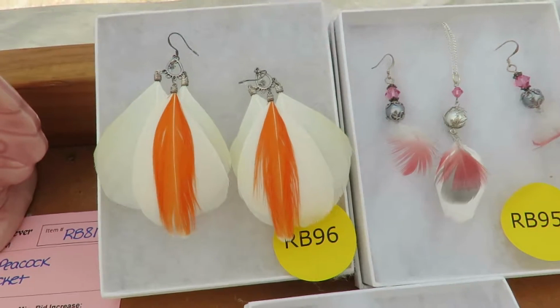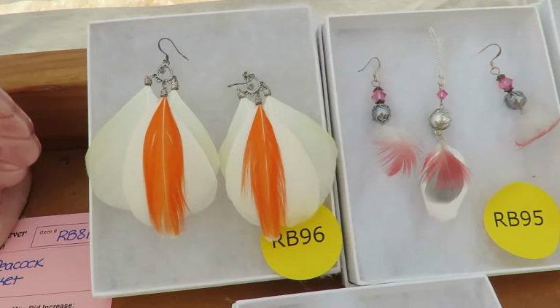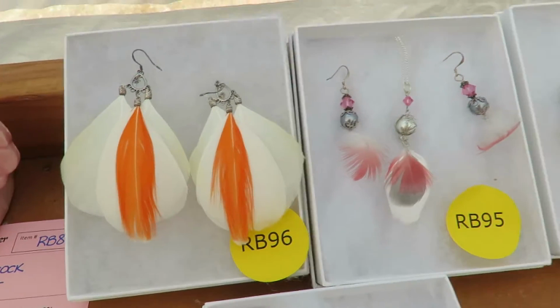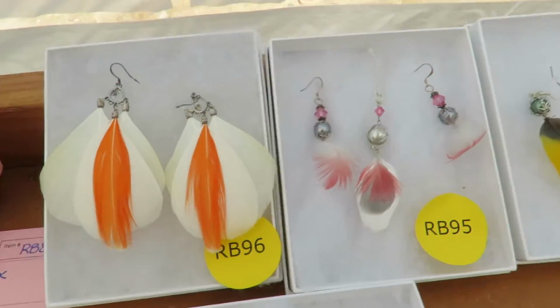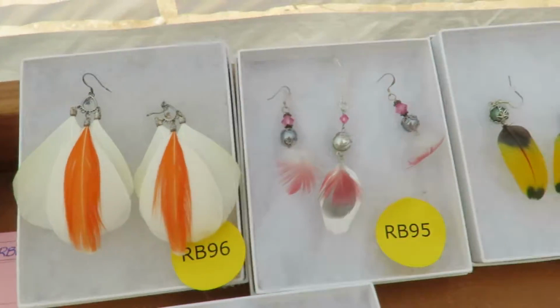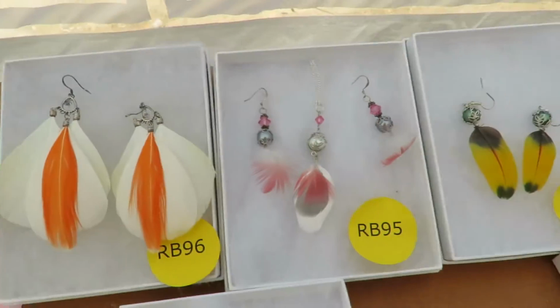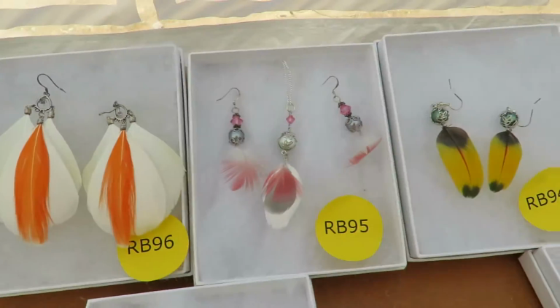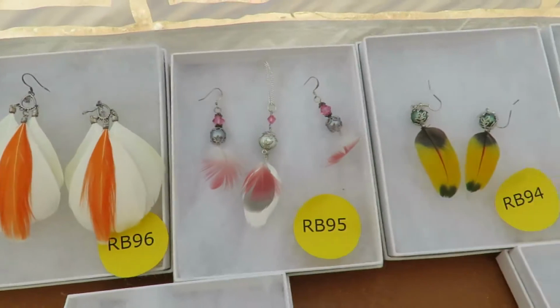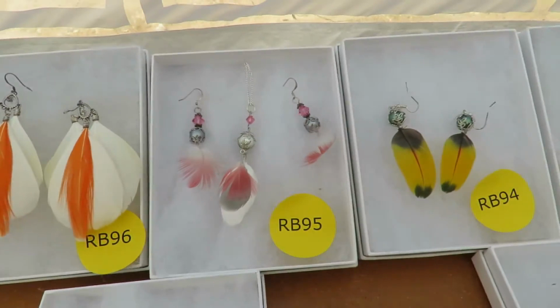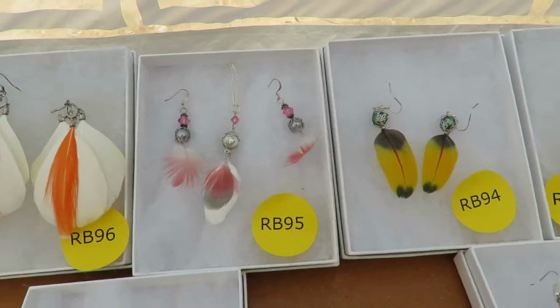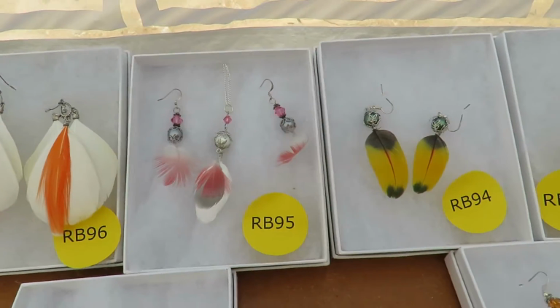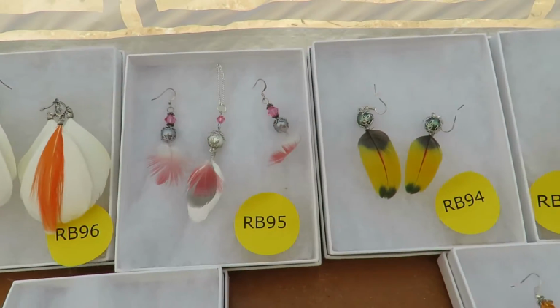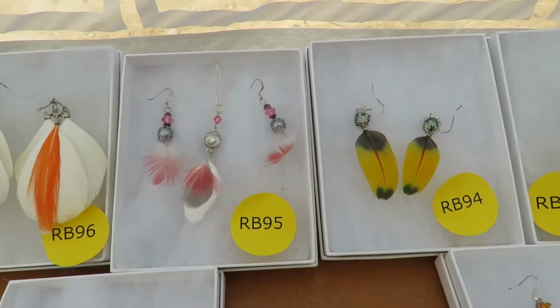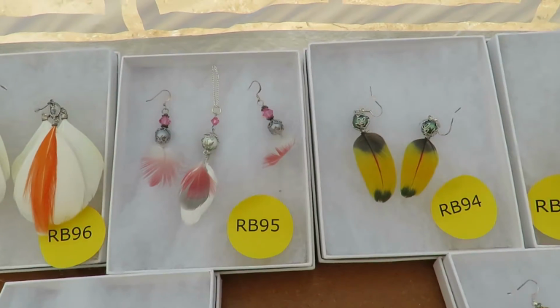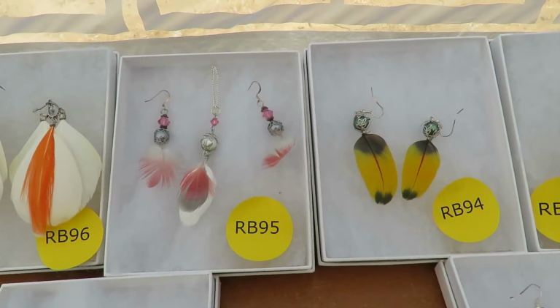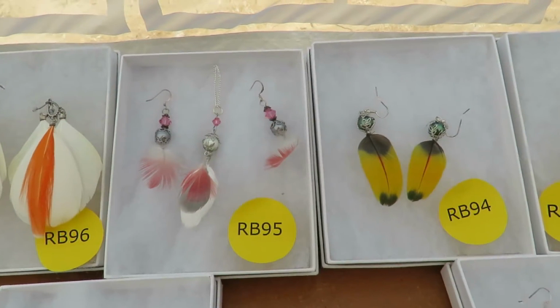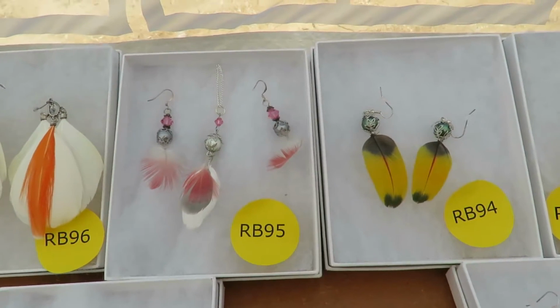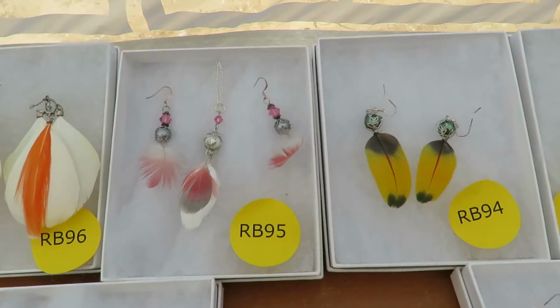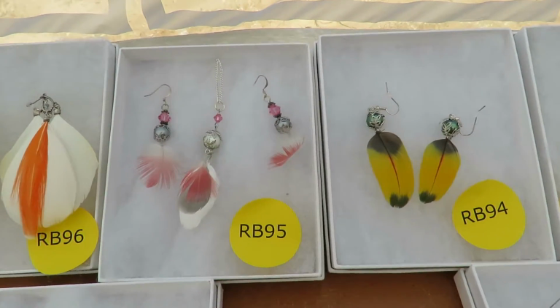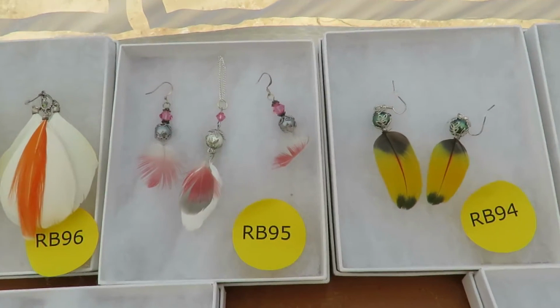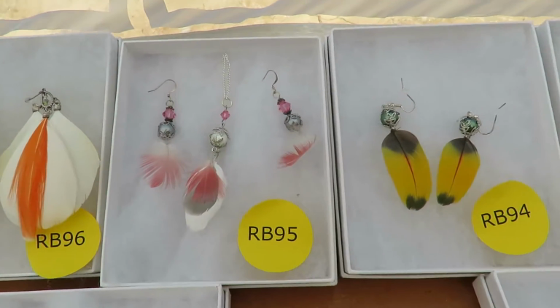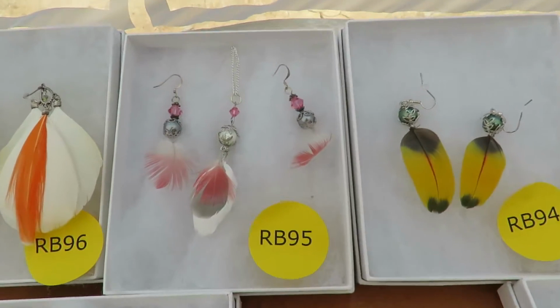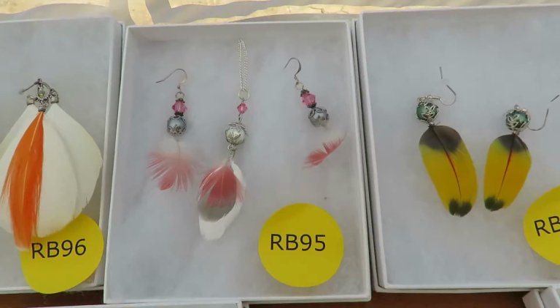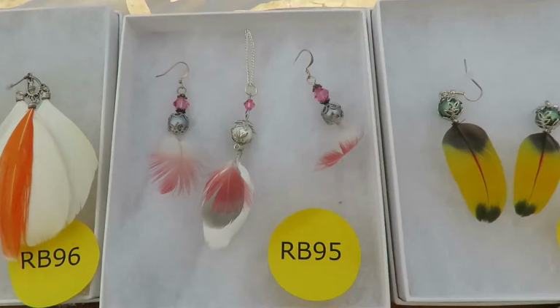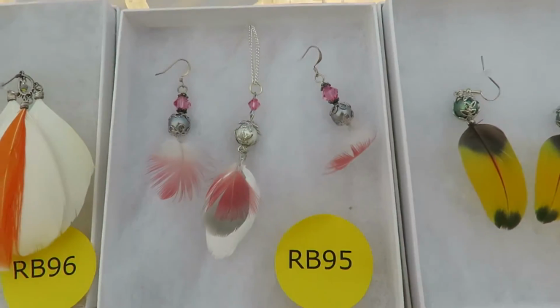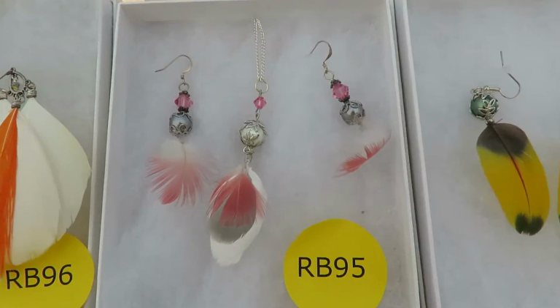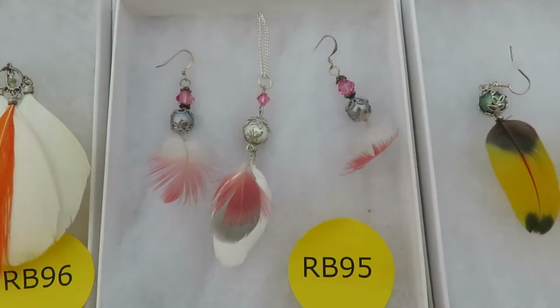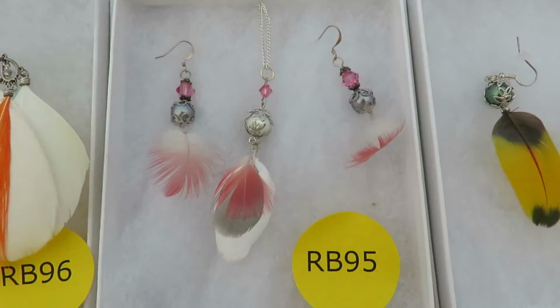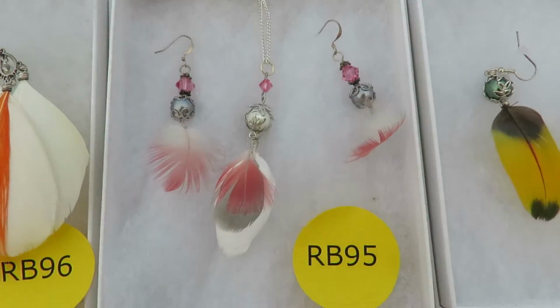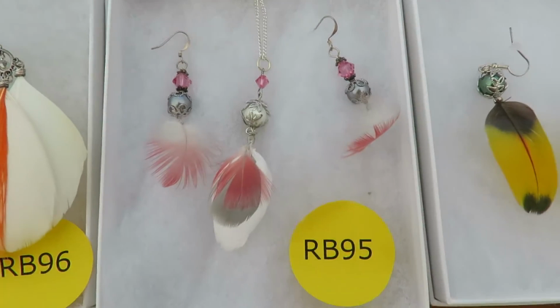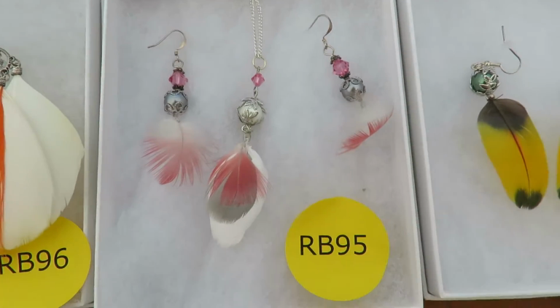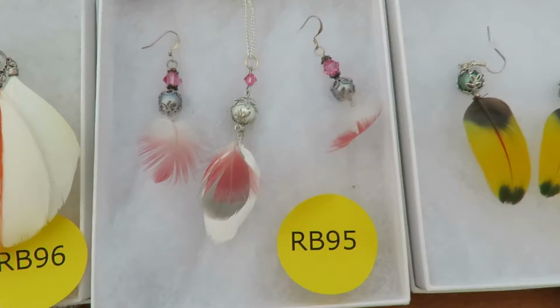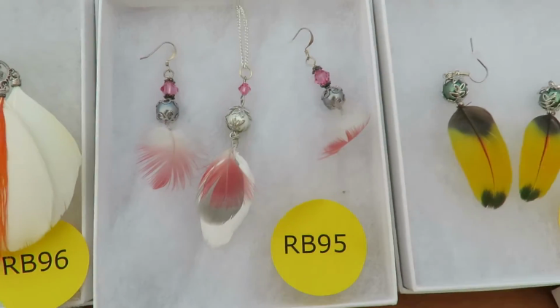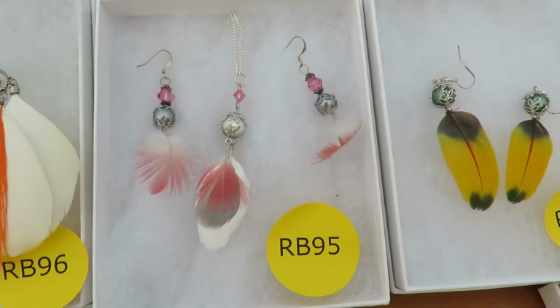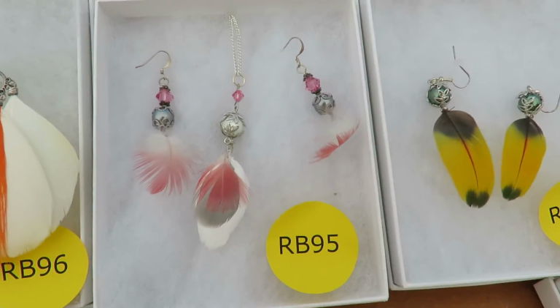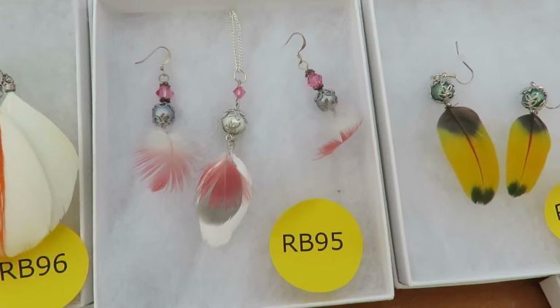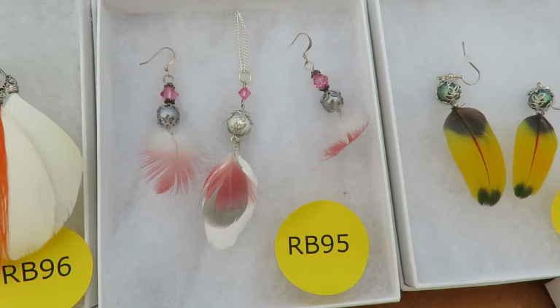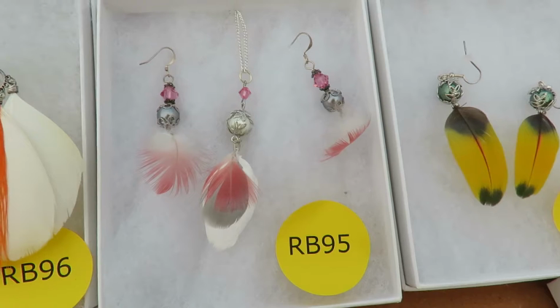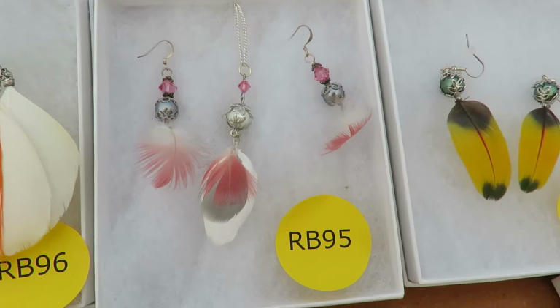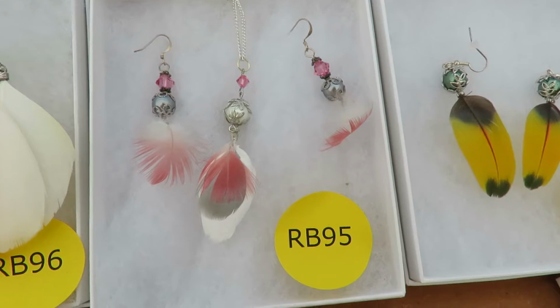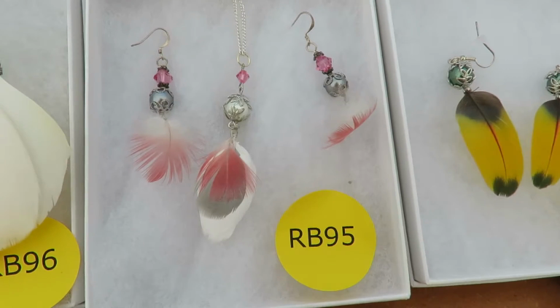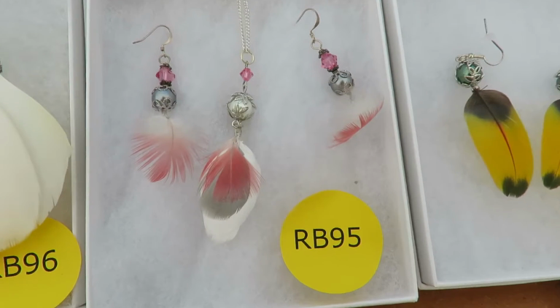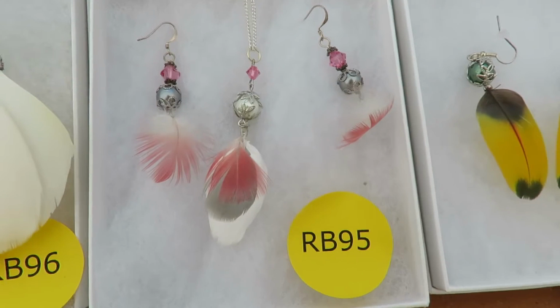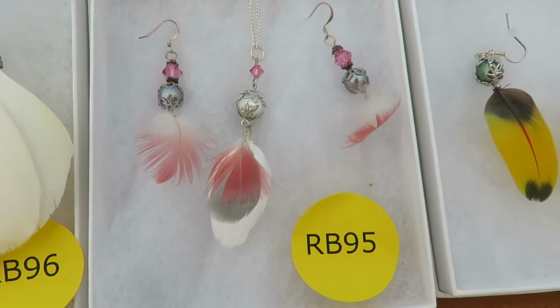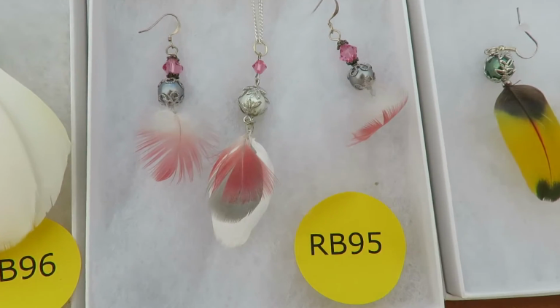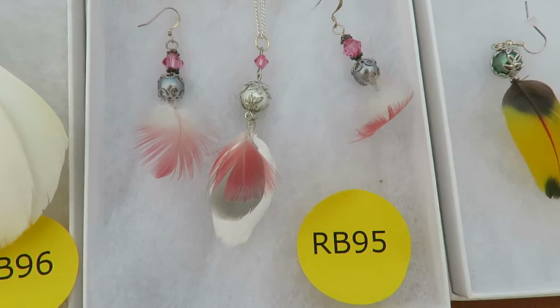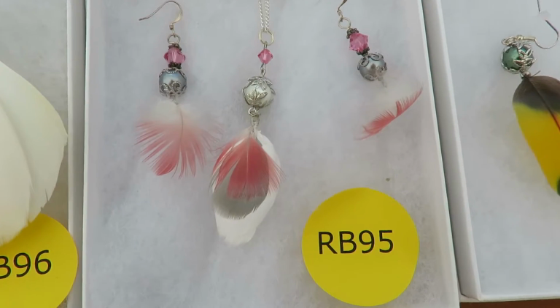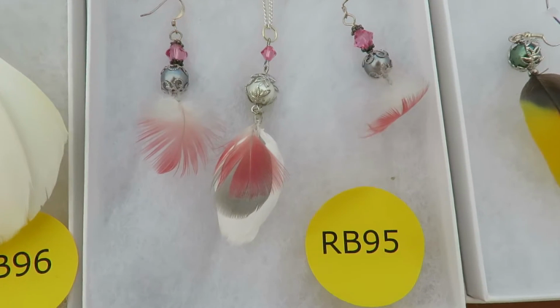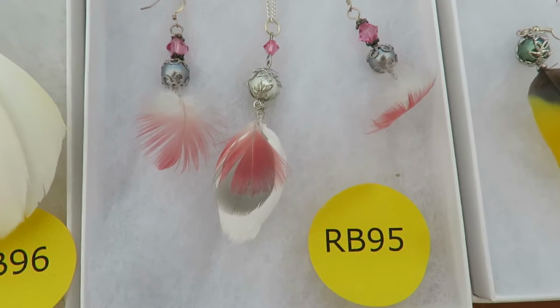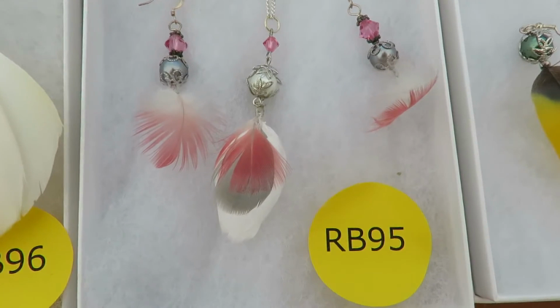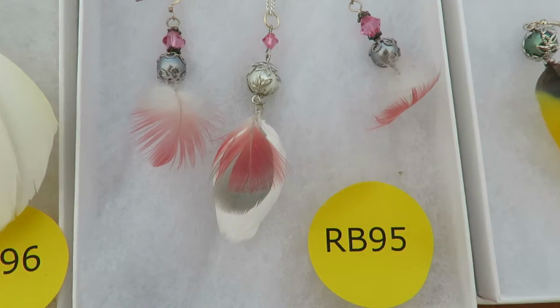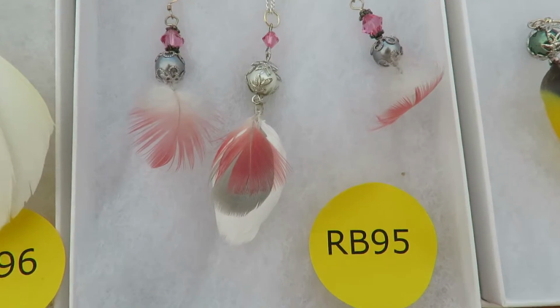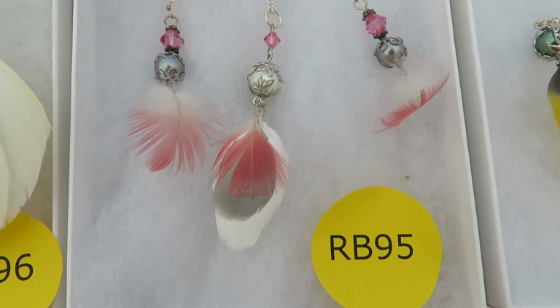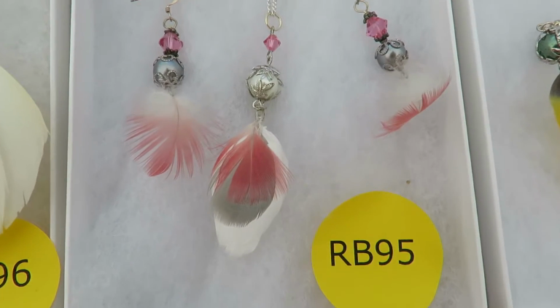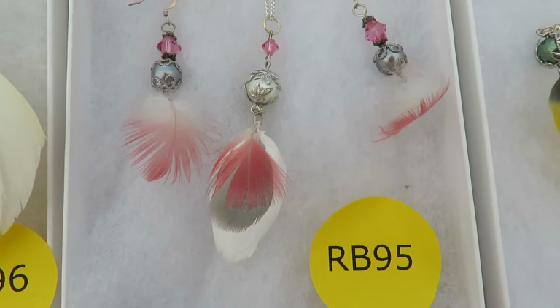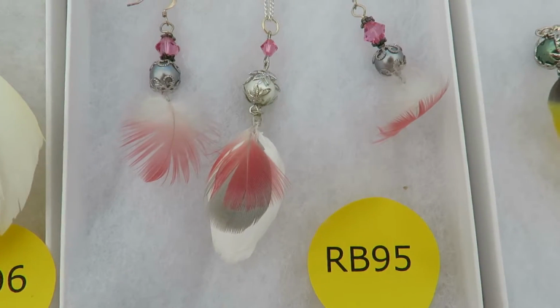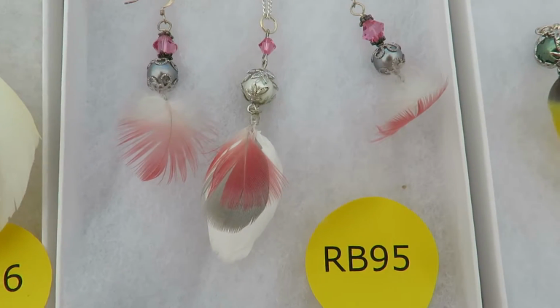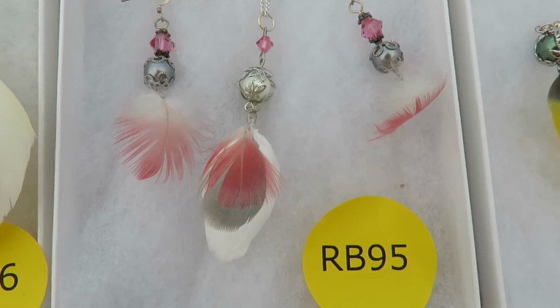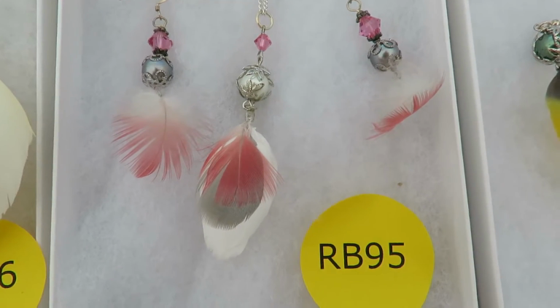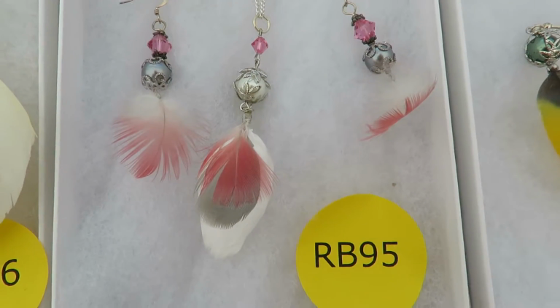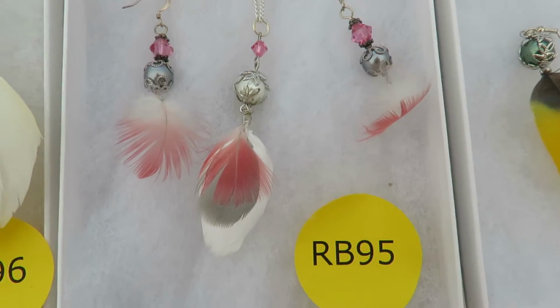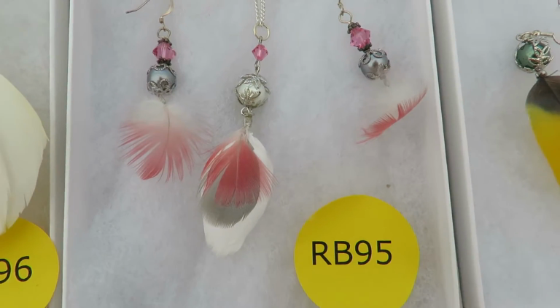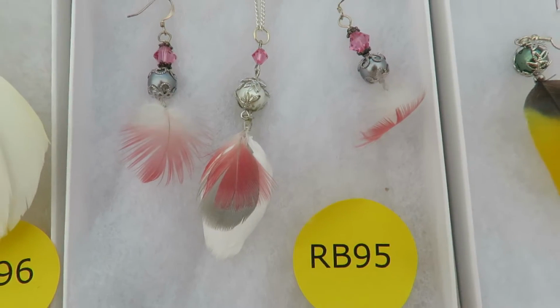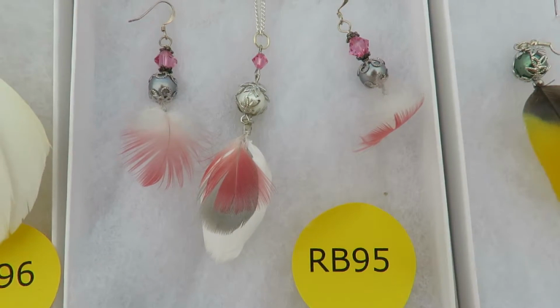We have peach and Dakota down the hill — we're always collecting feathers. And is this a rose-breasted cockatoo?